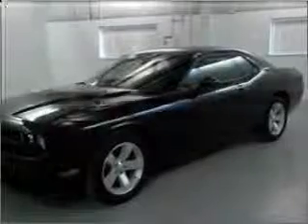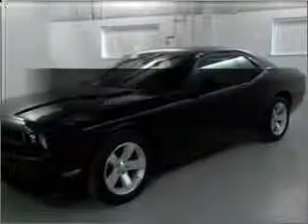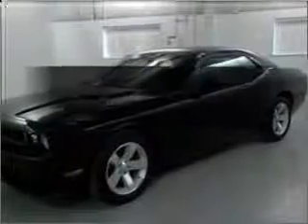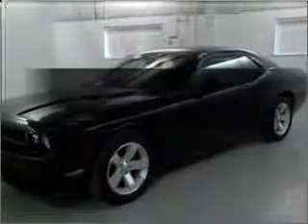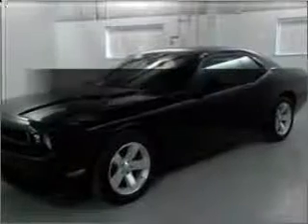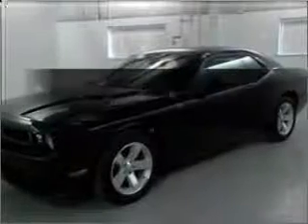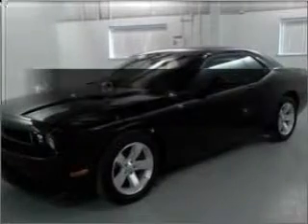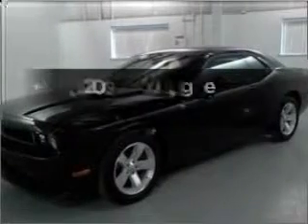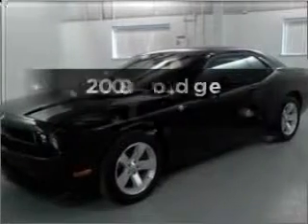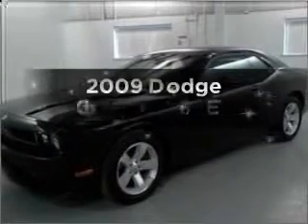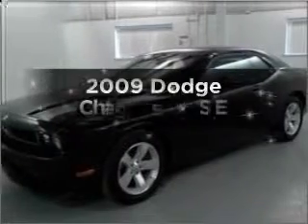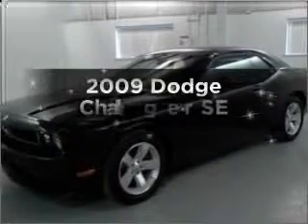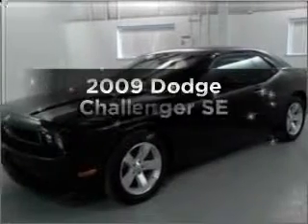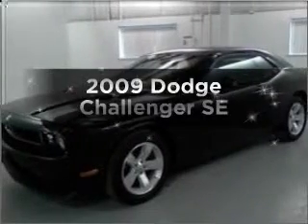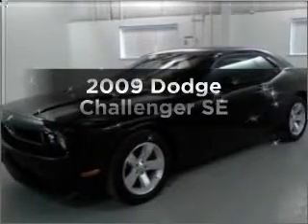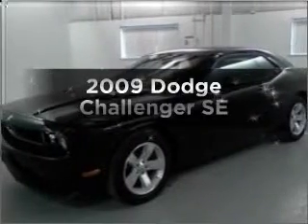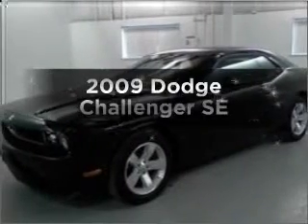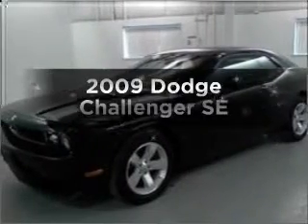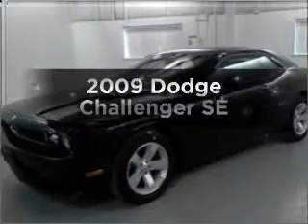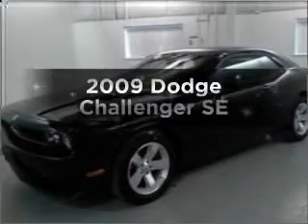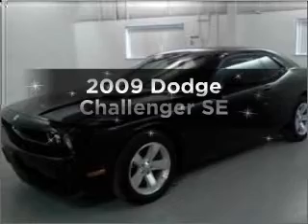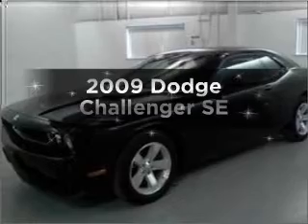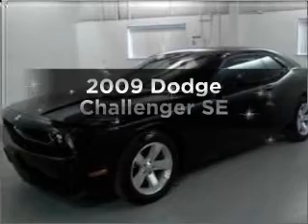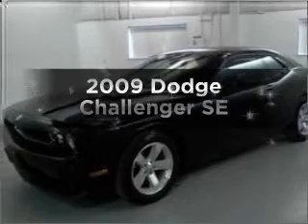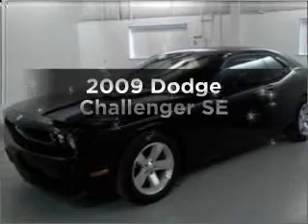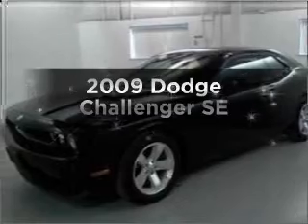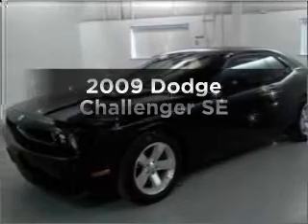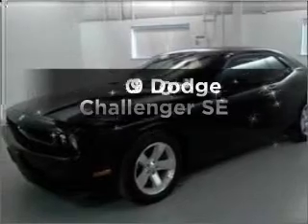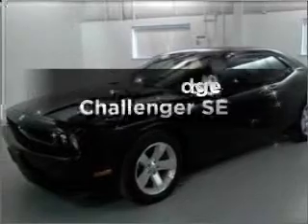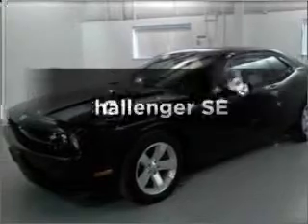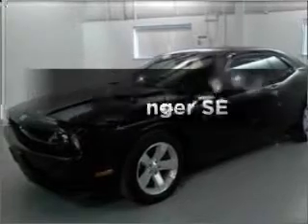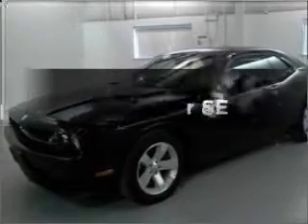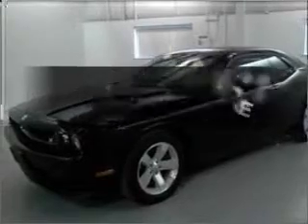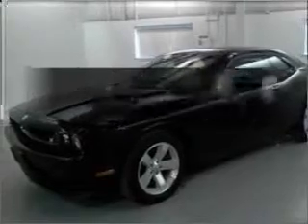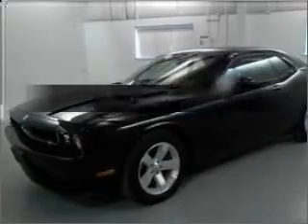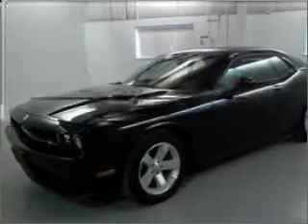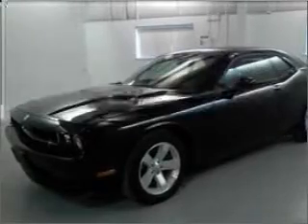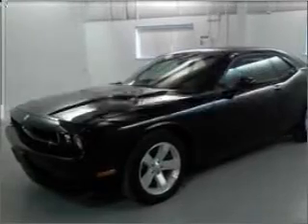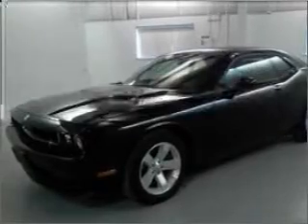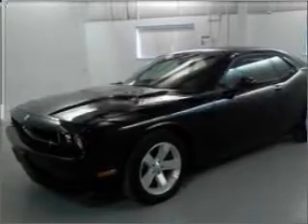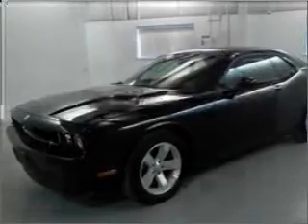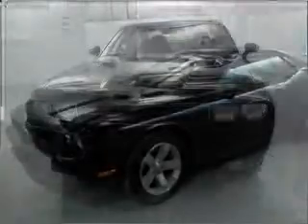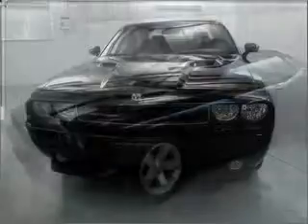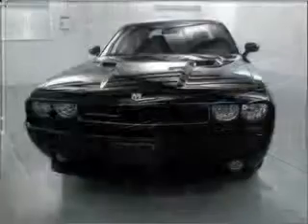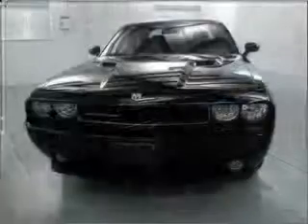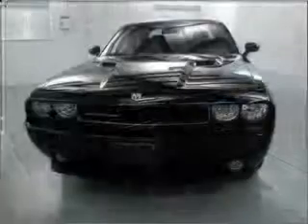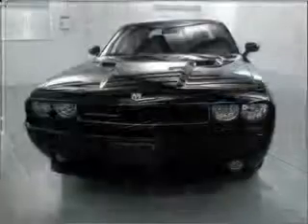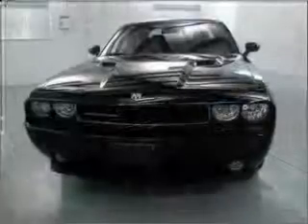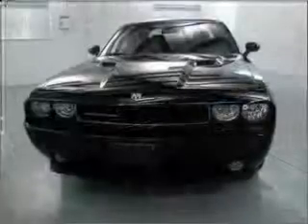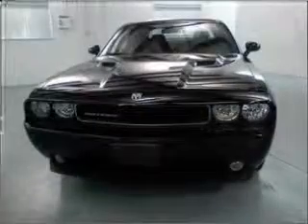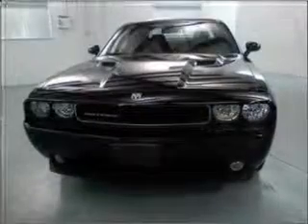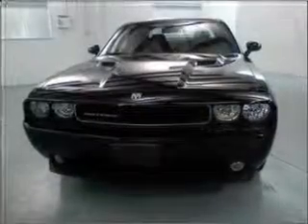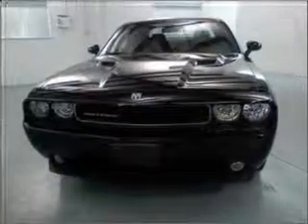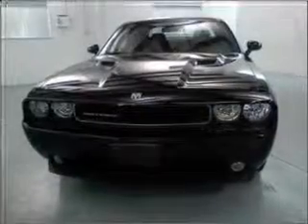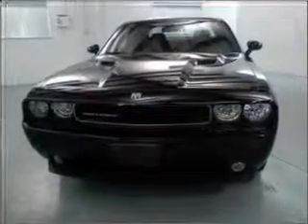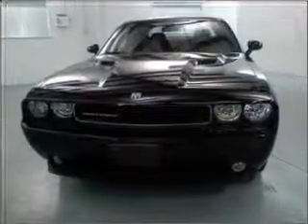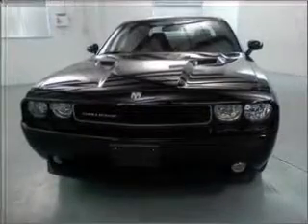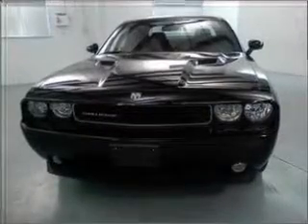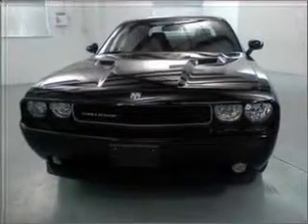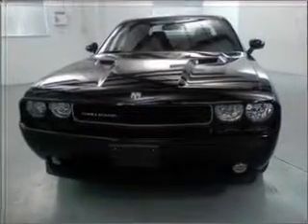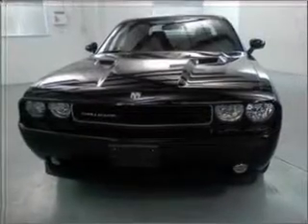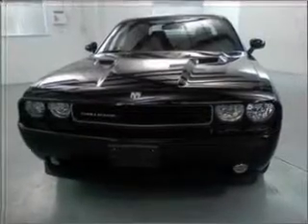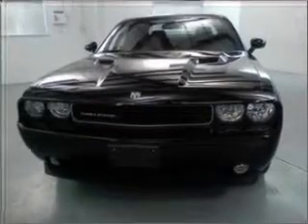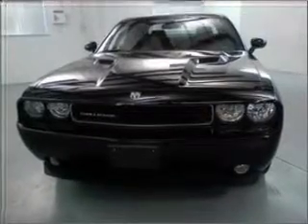Check out this 2009 Dodge Challenger. If you're looking for a first-rate auto, this one could be yours today.